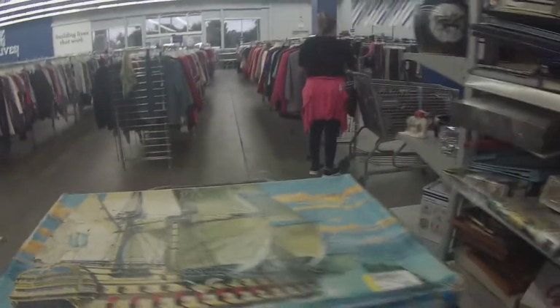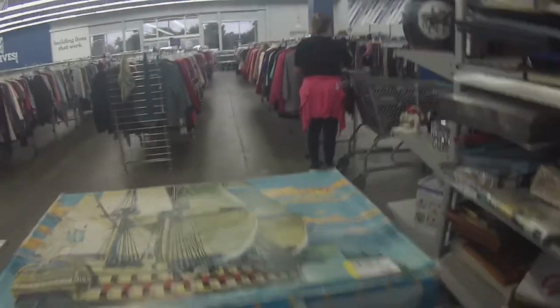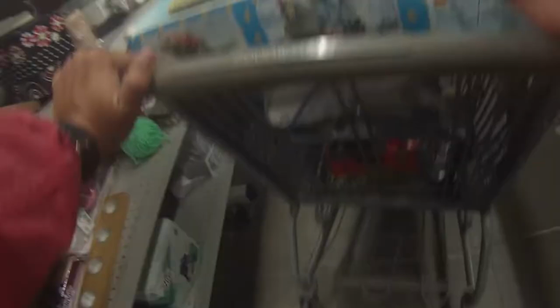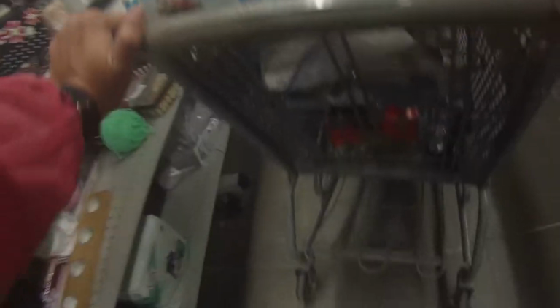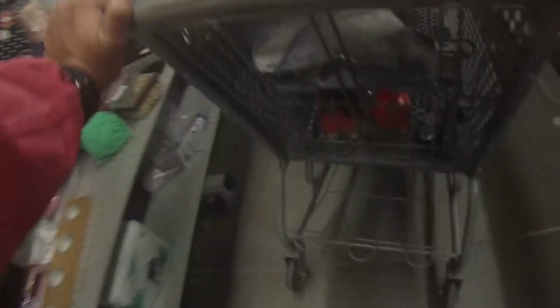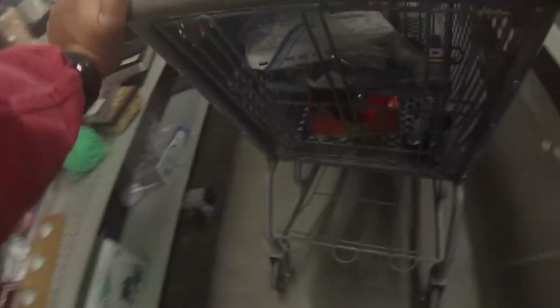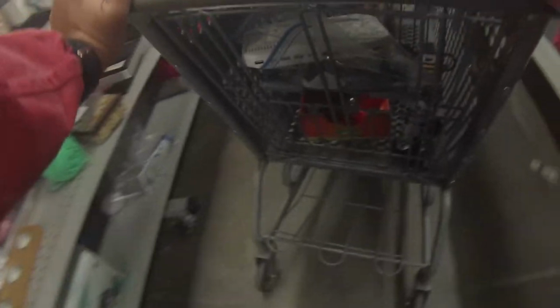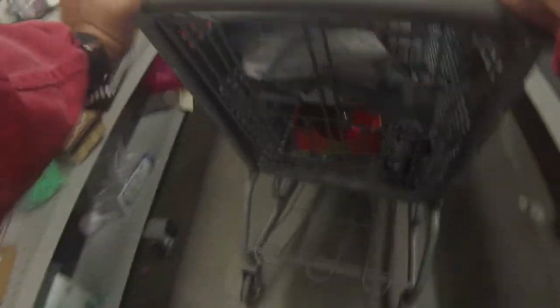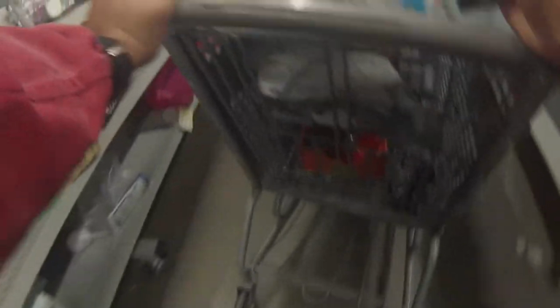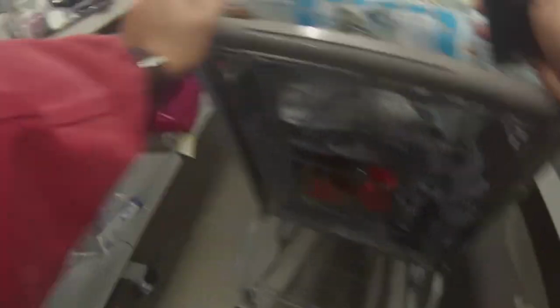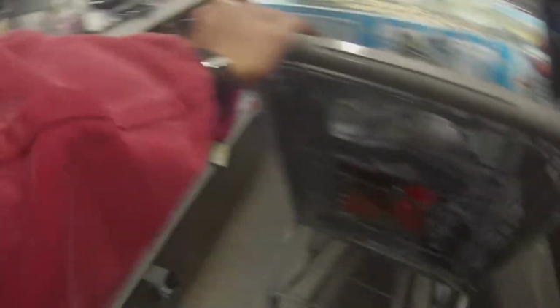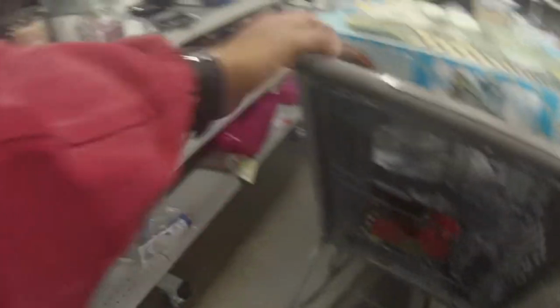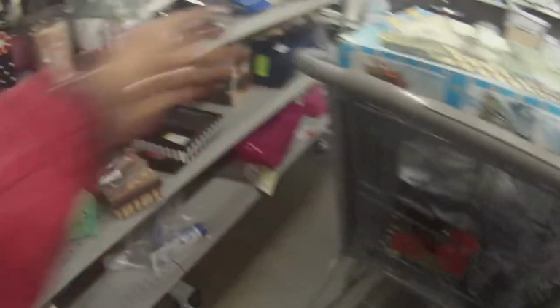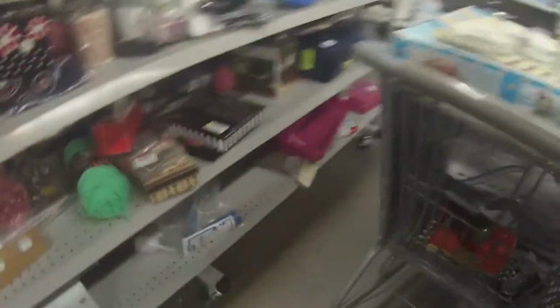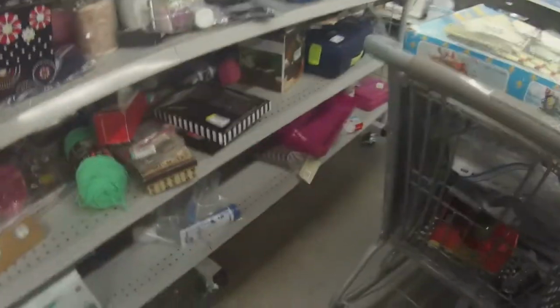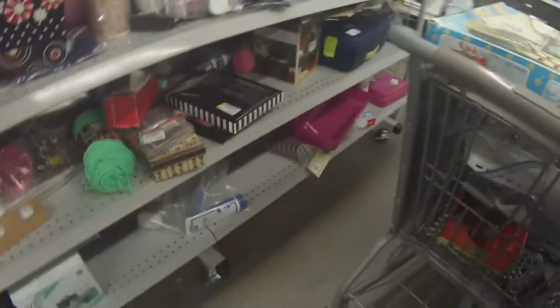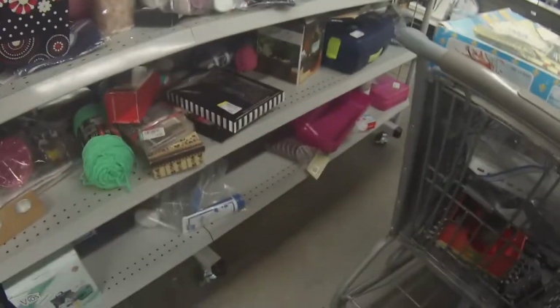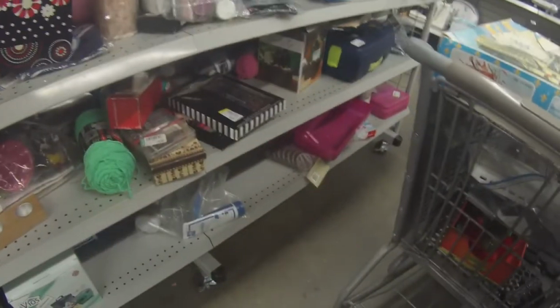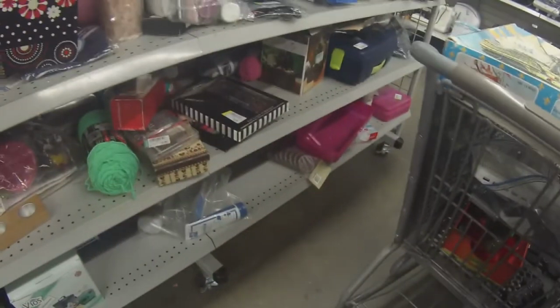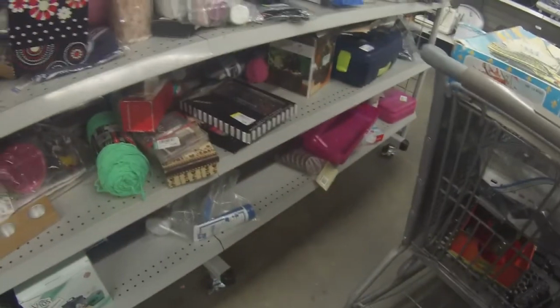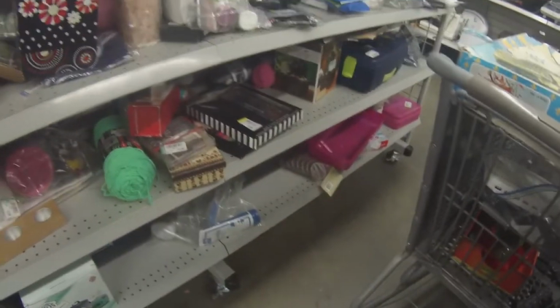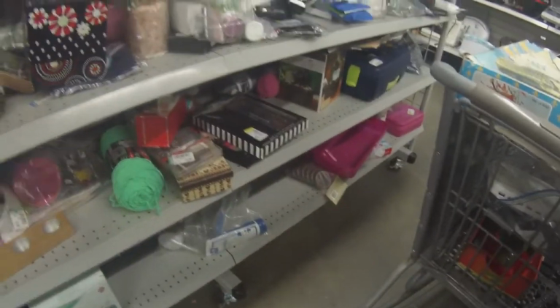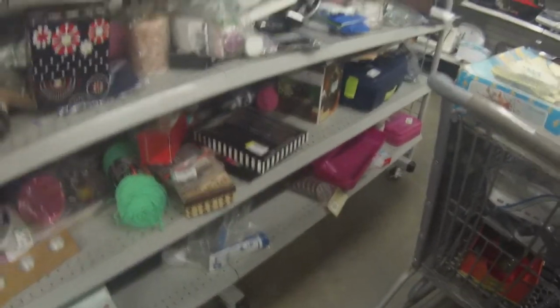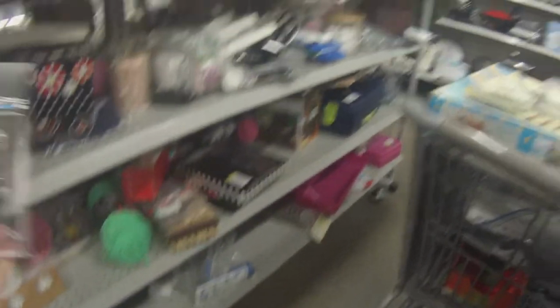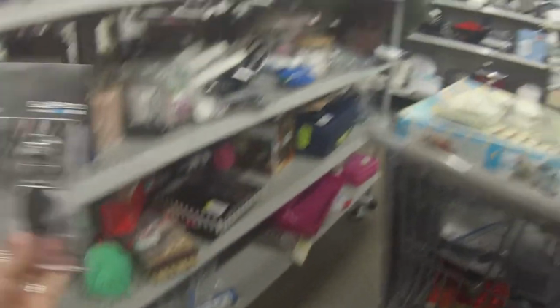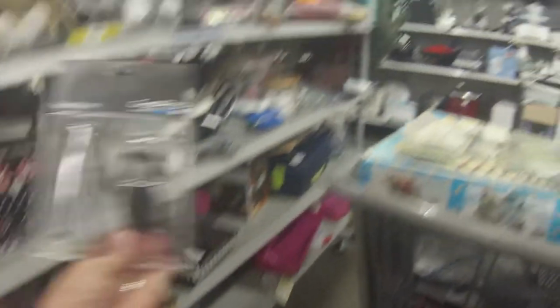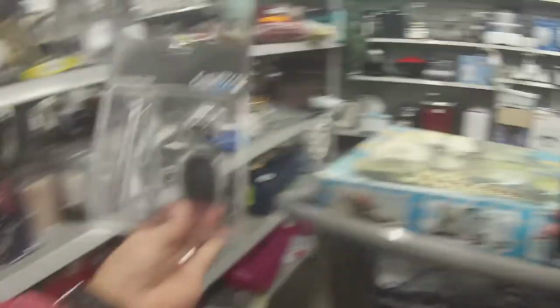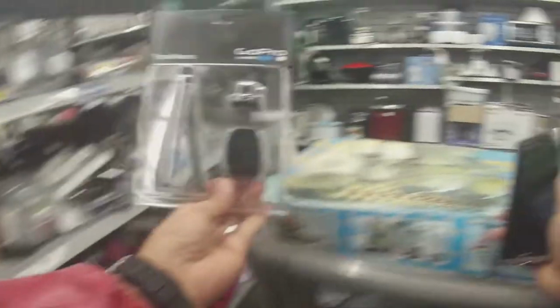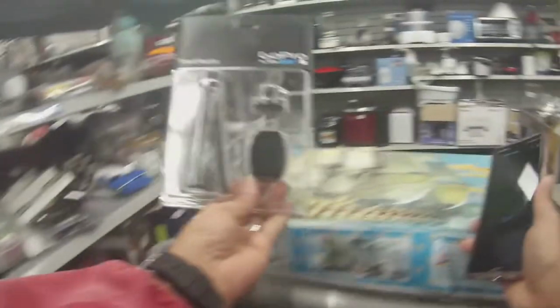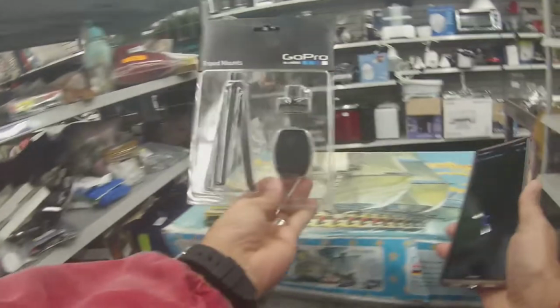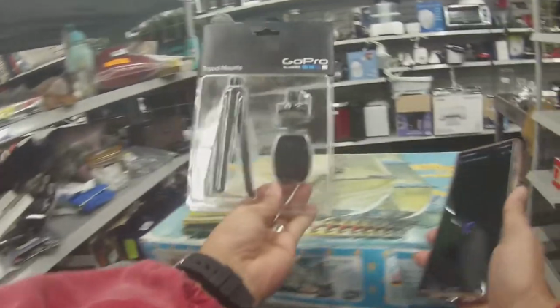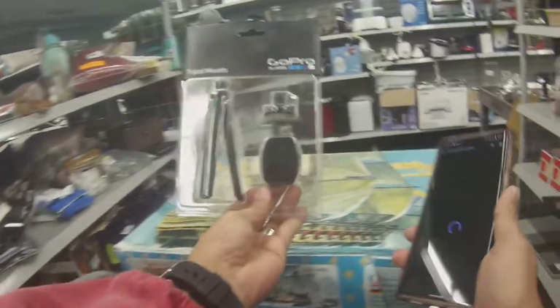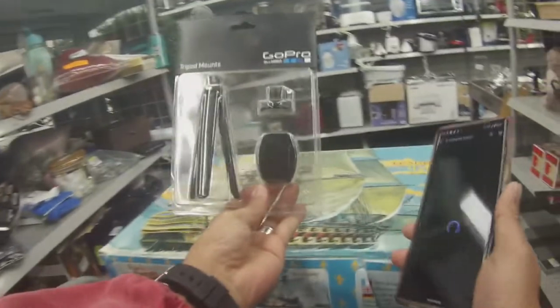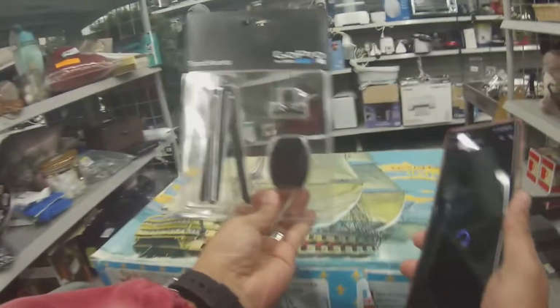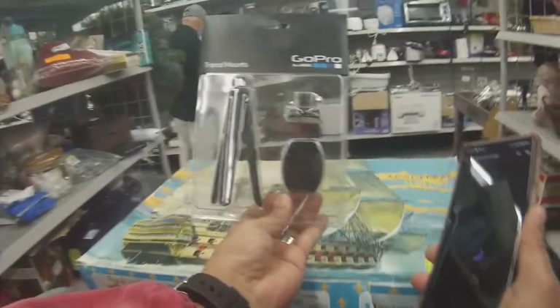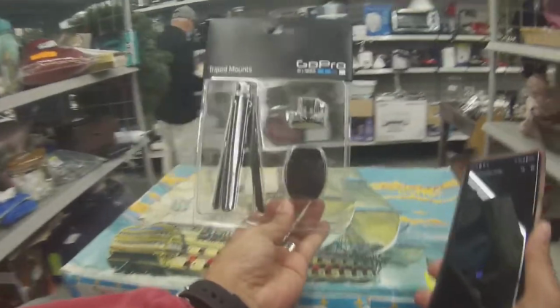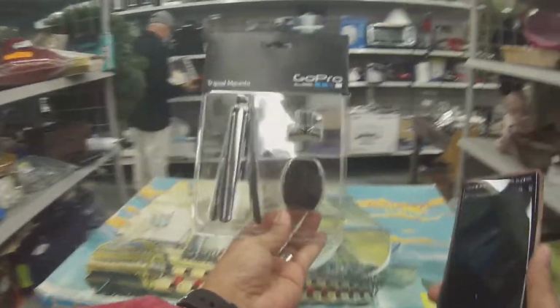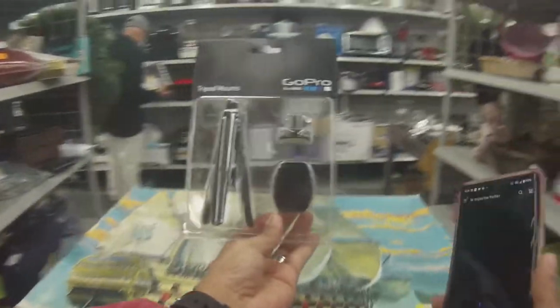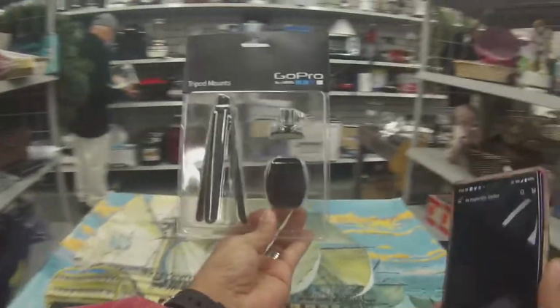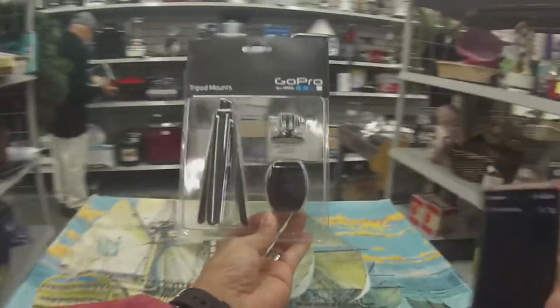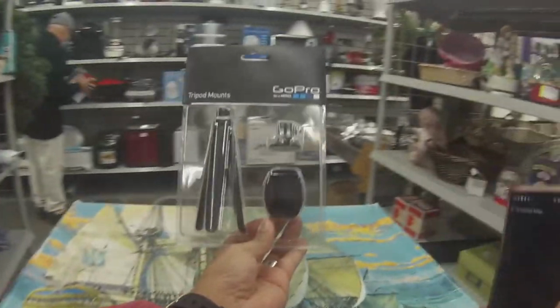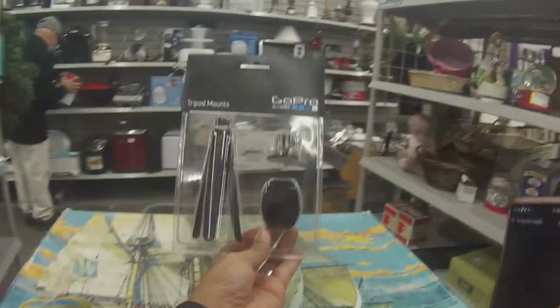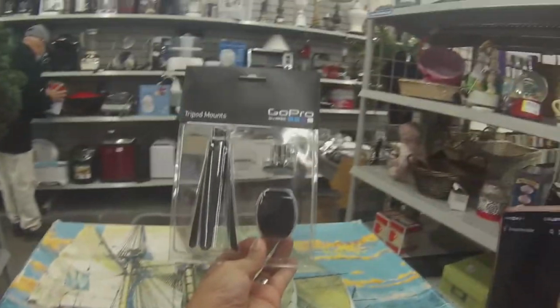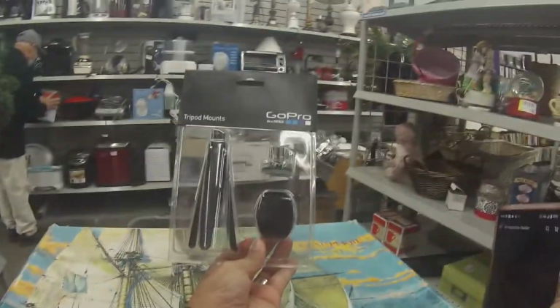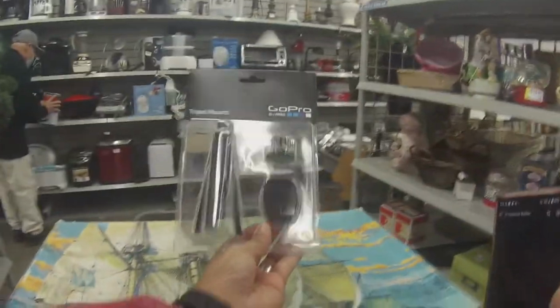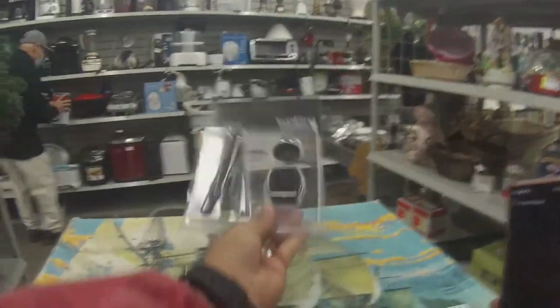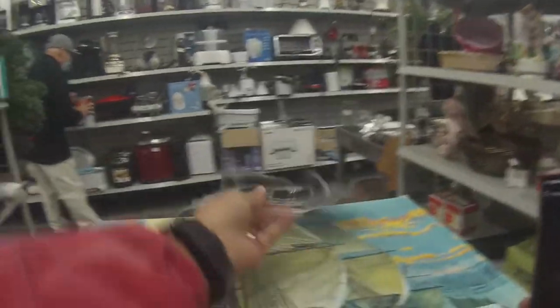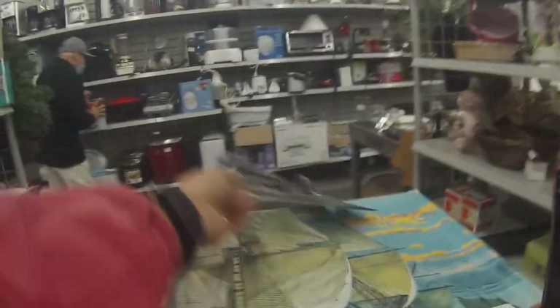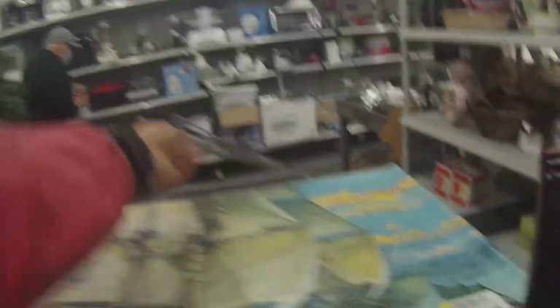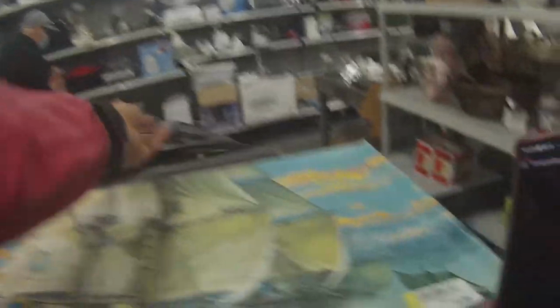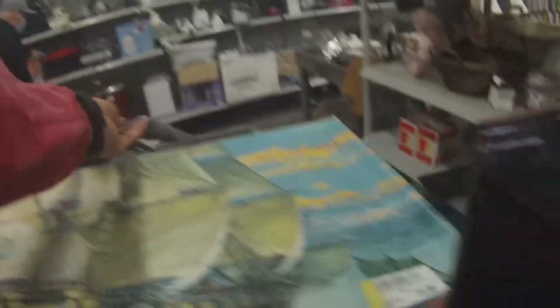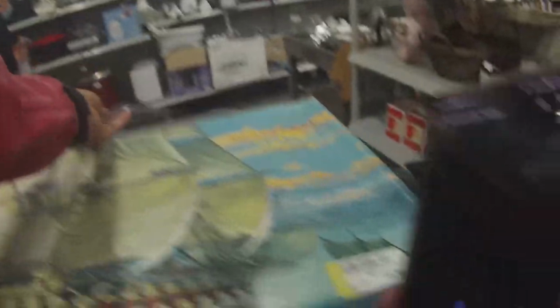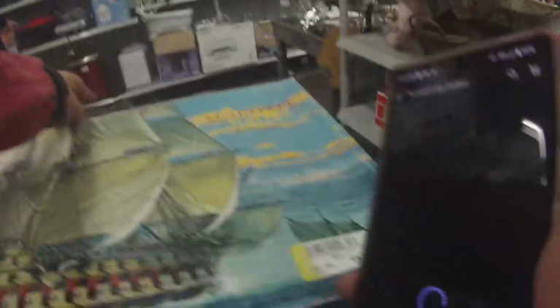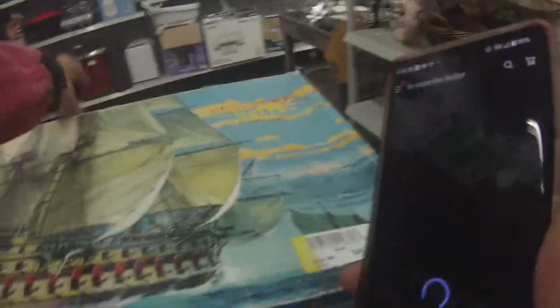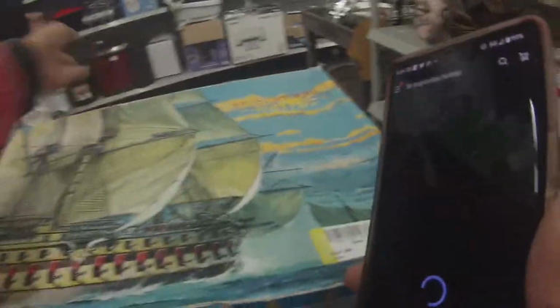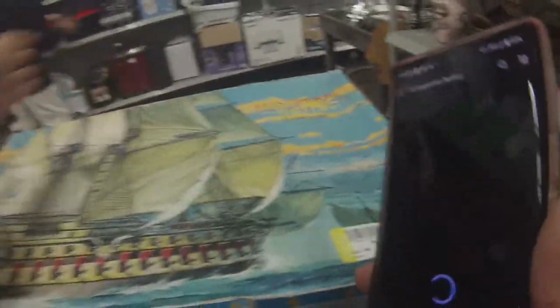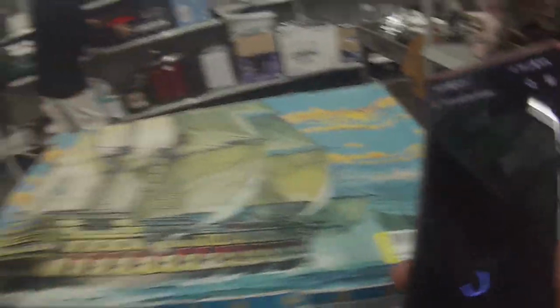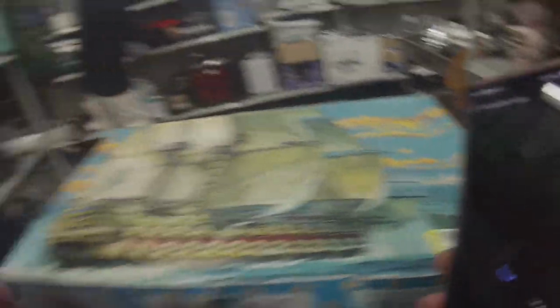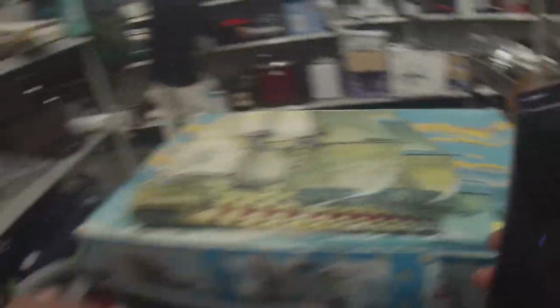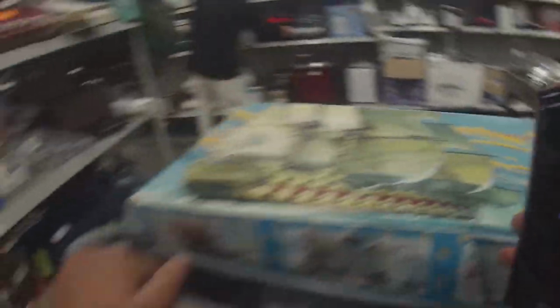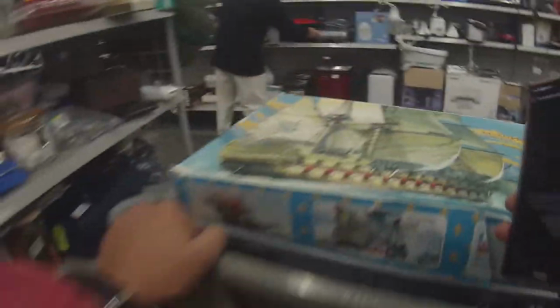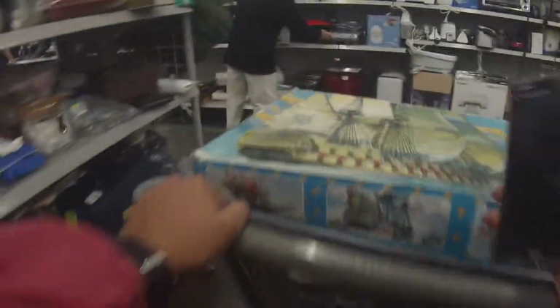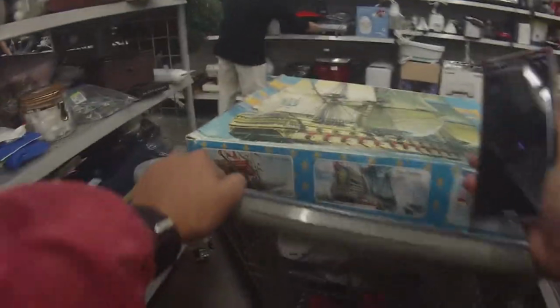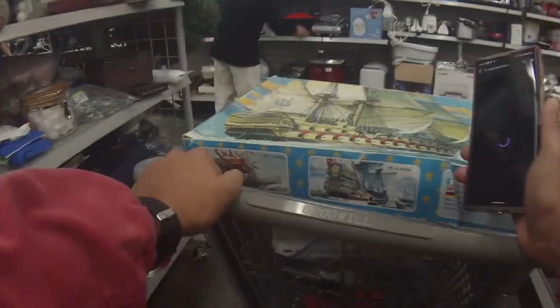I got this GoPro little tripod mount. I should be able to get about $15 for that, but I'm not sure if I'm actually going to keep it.